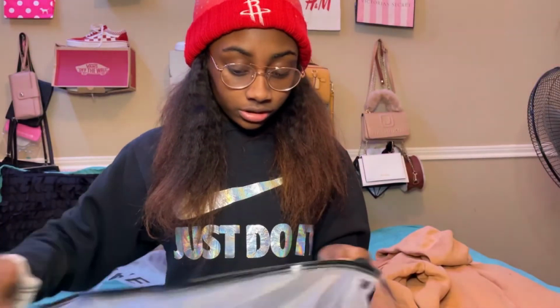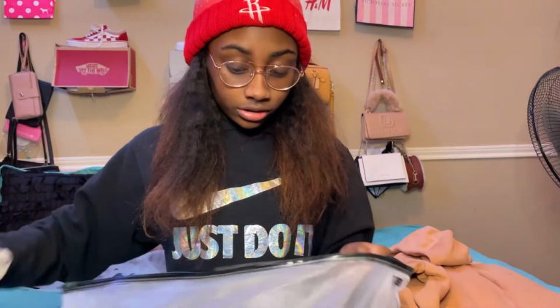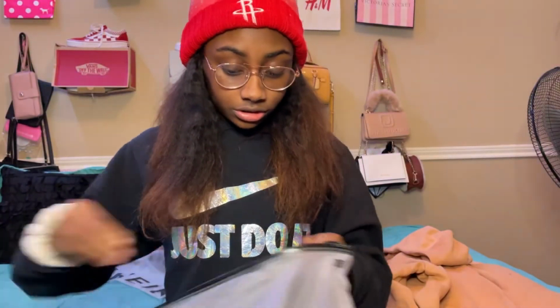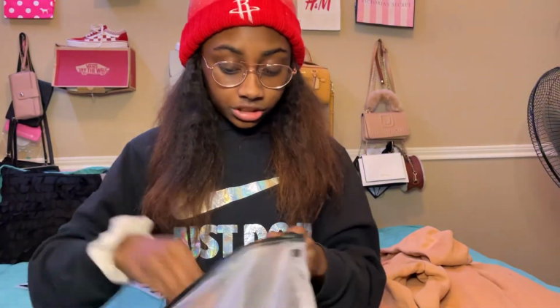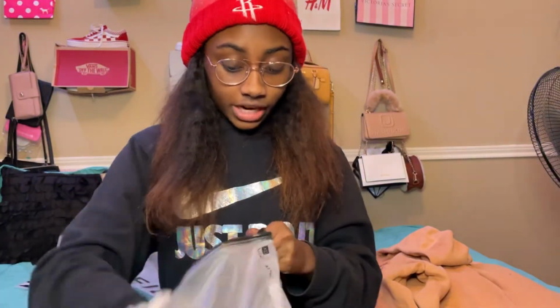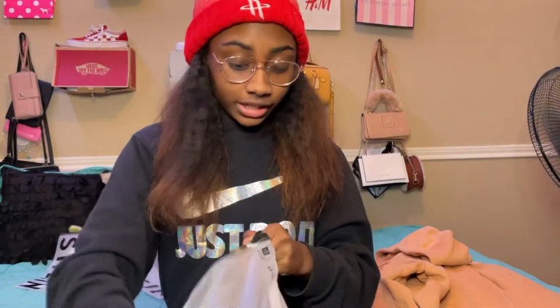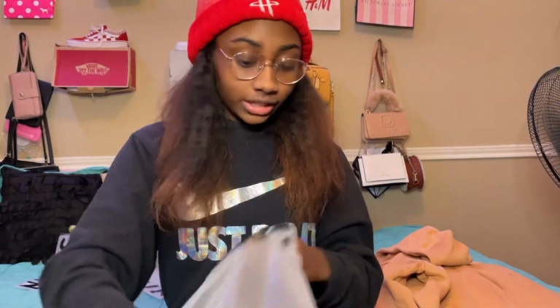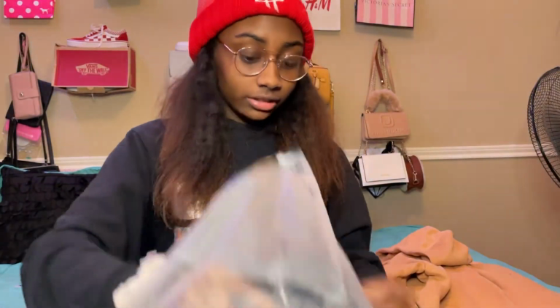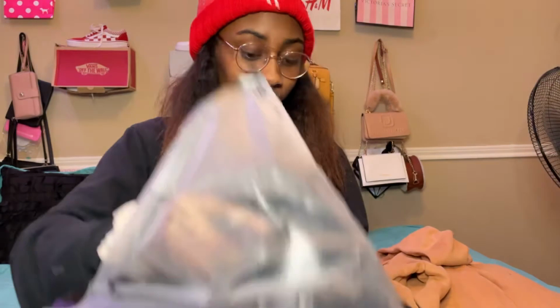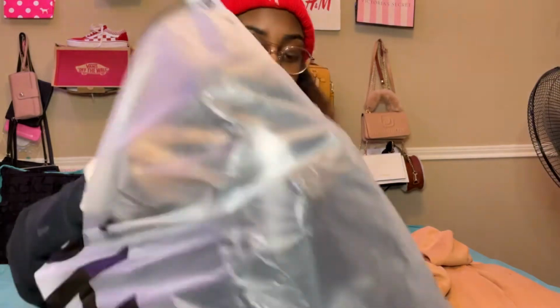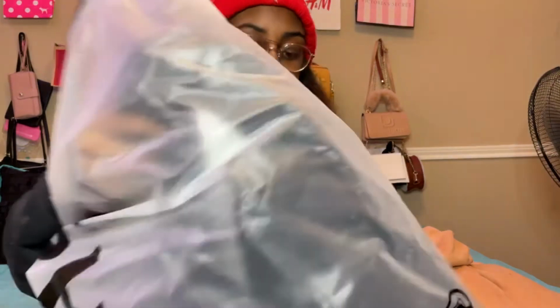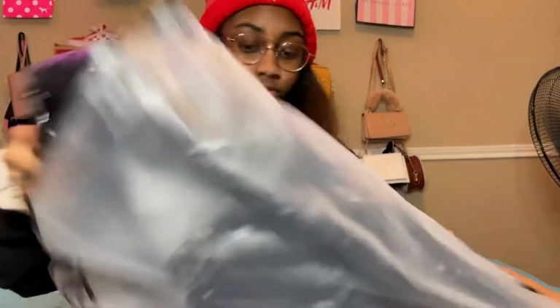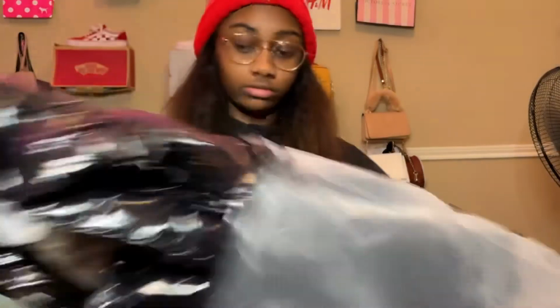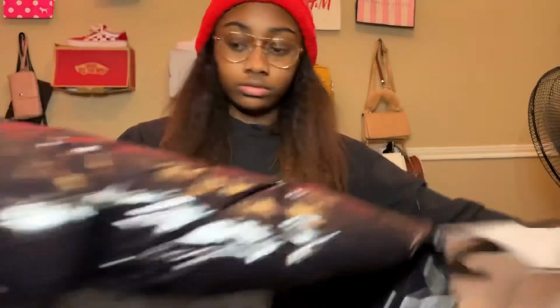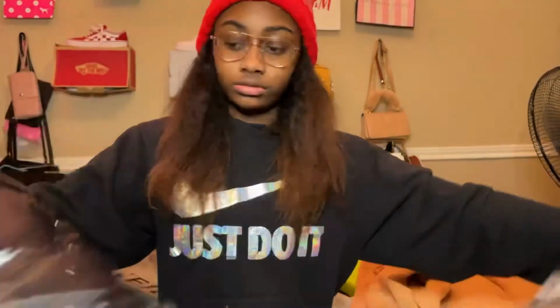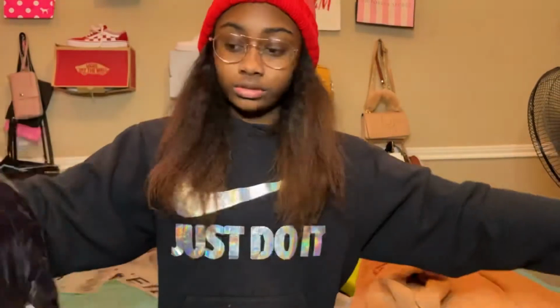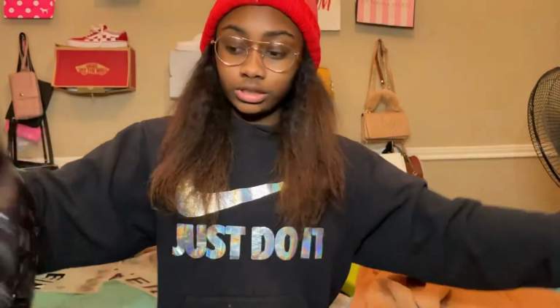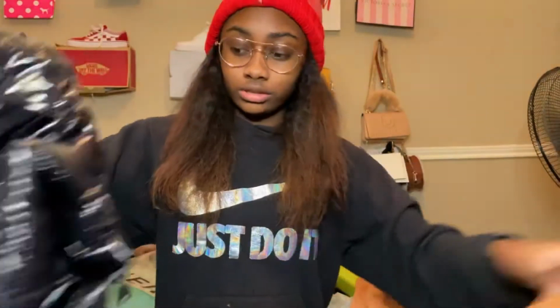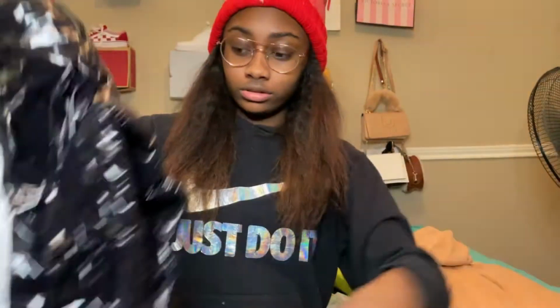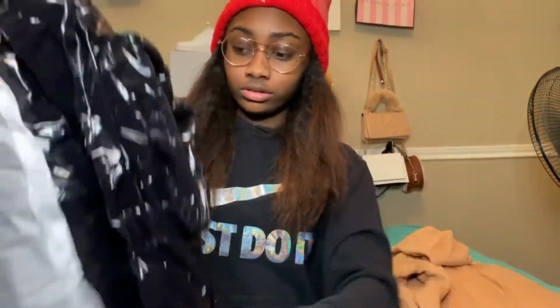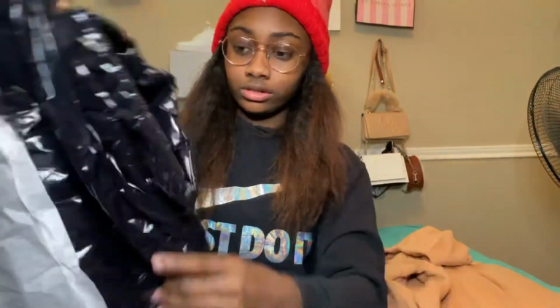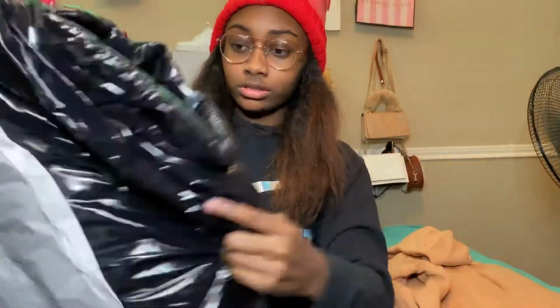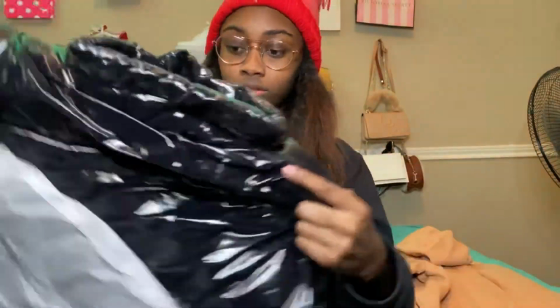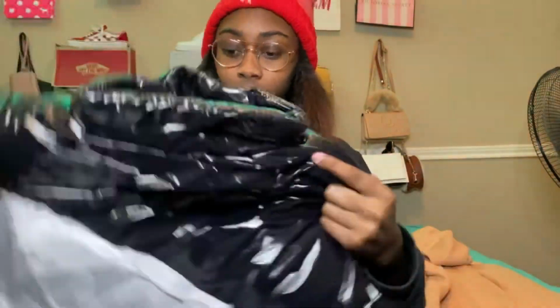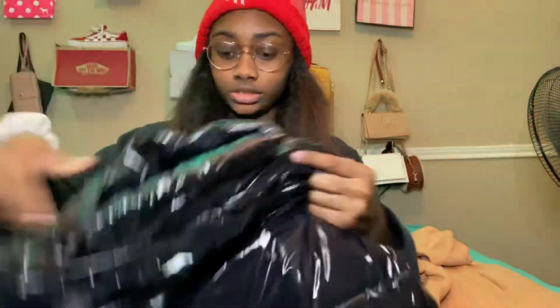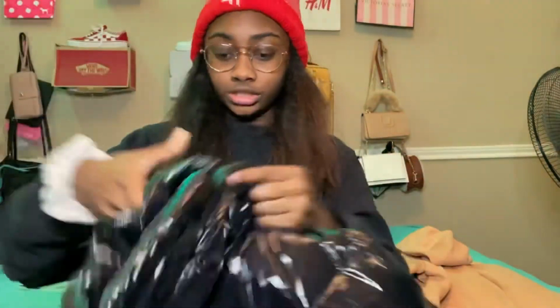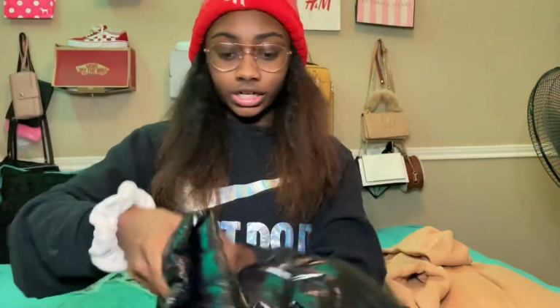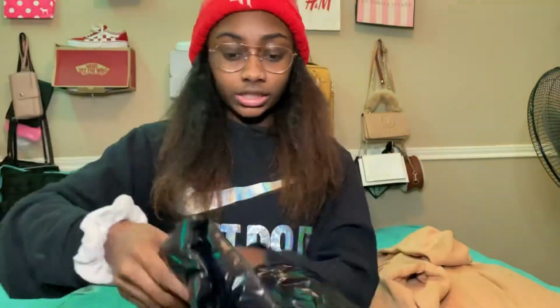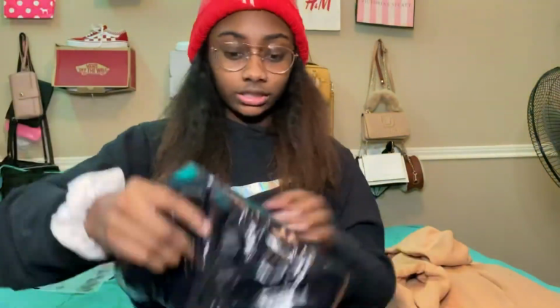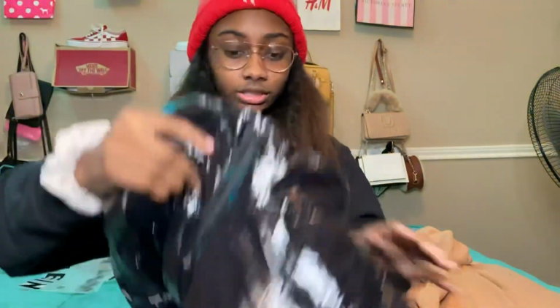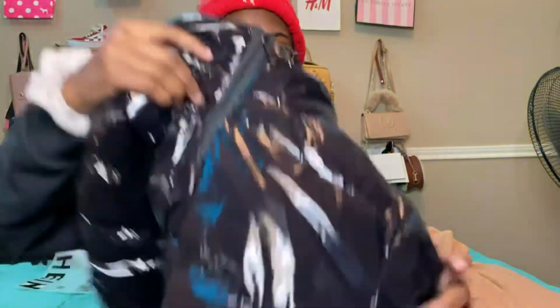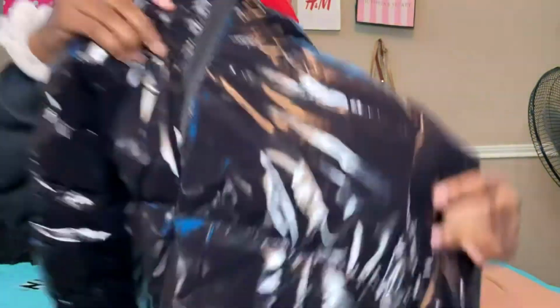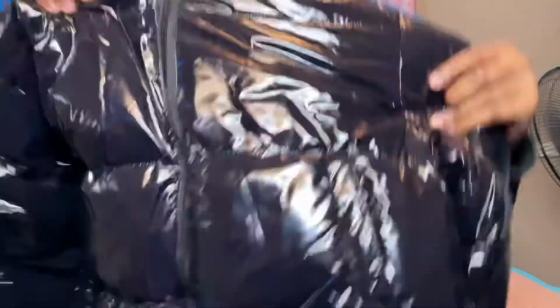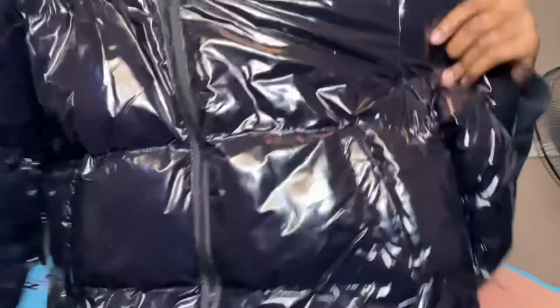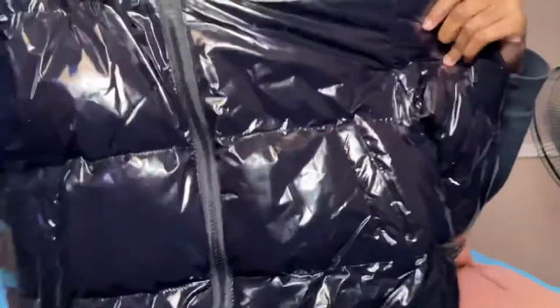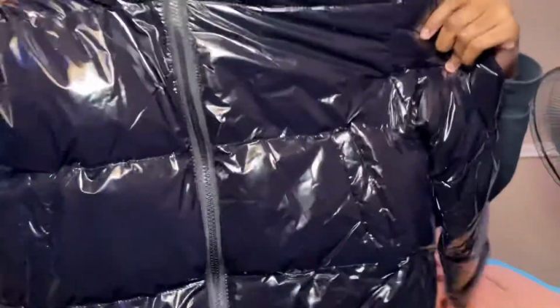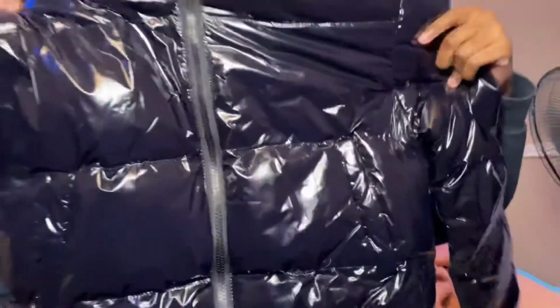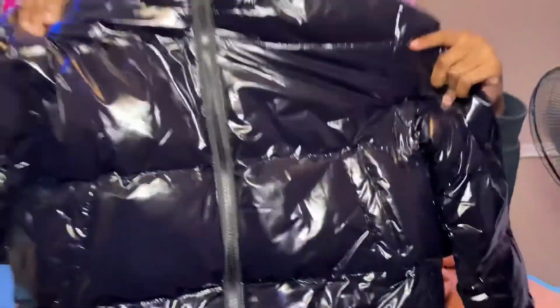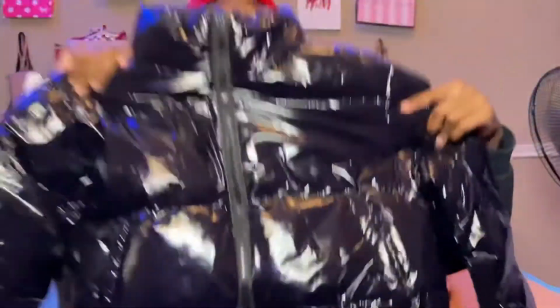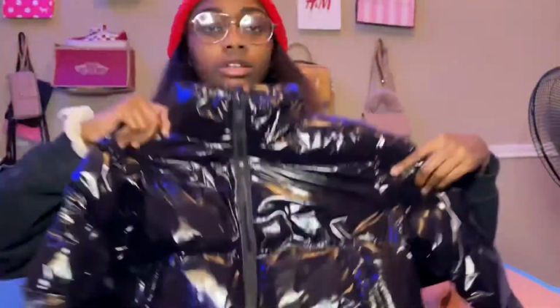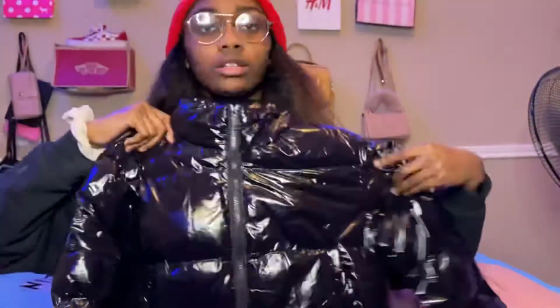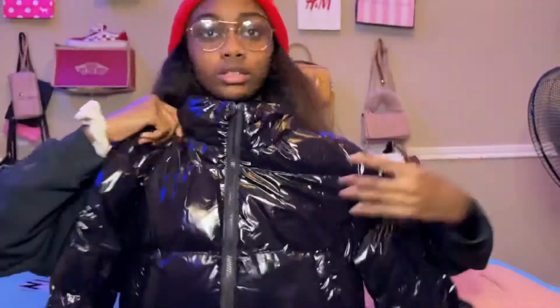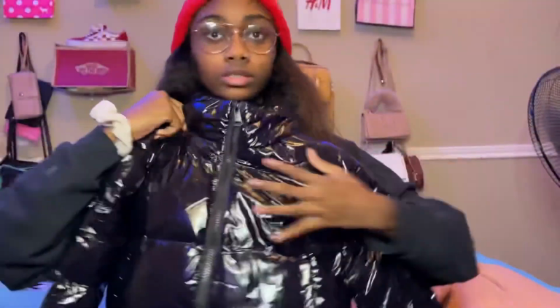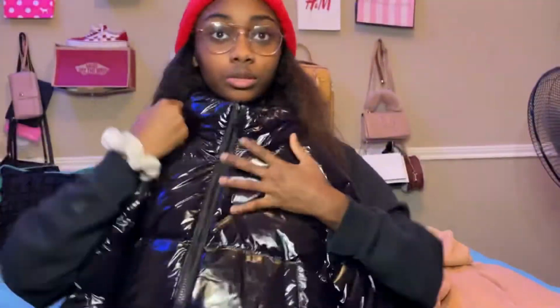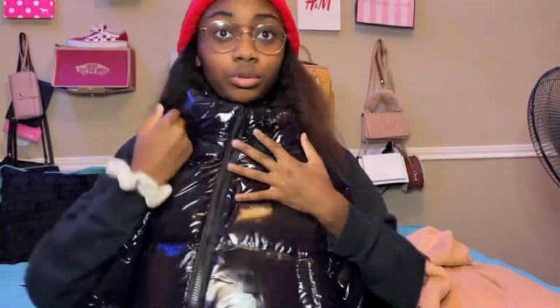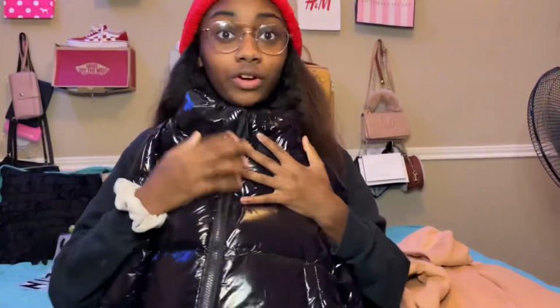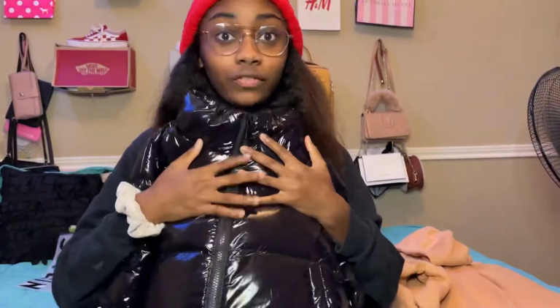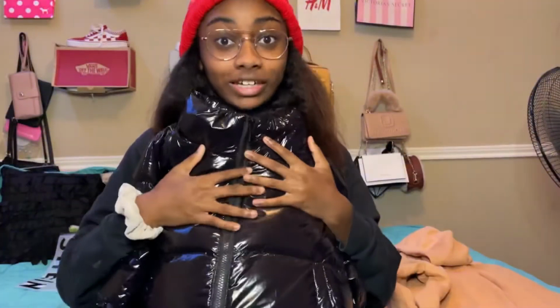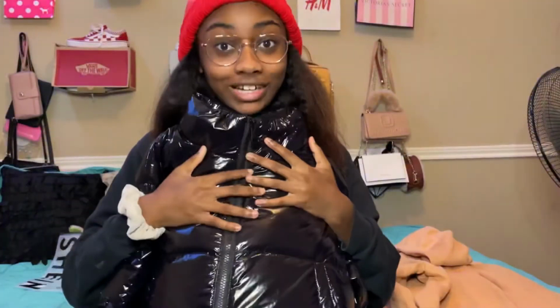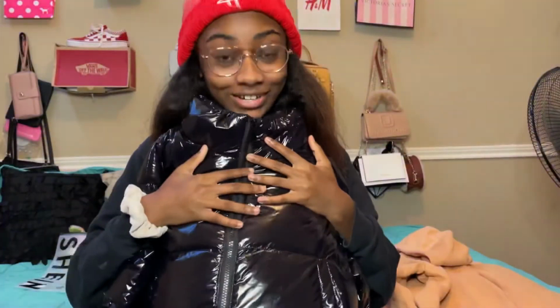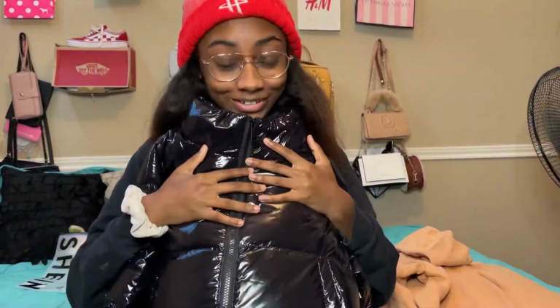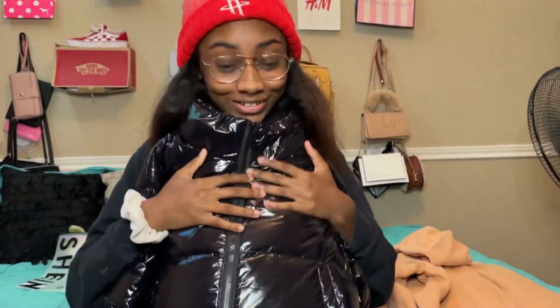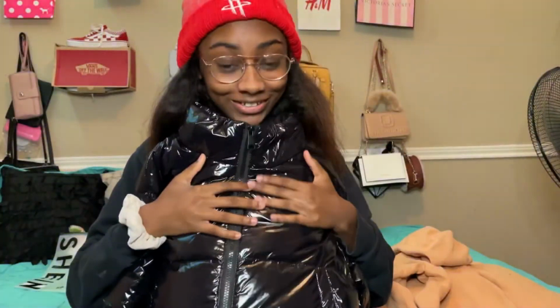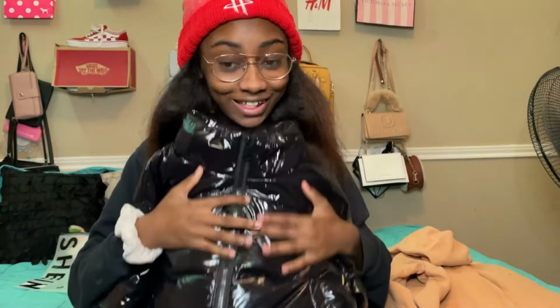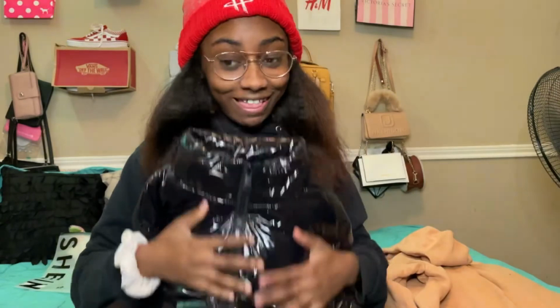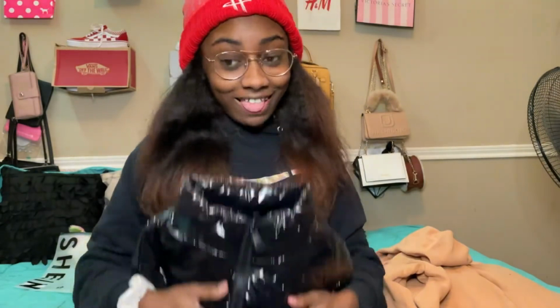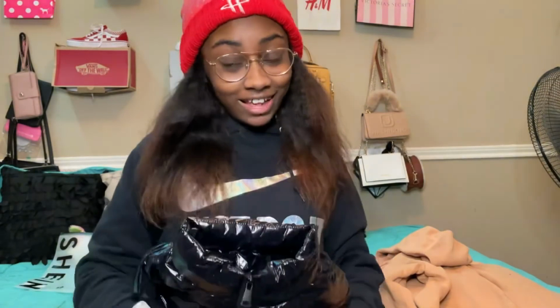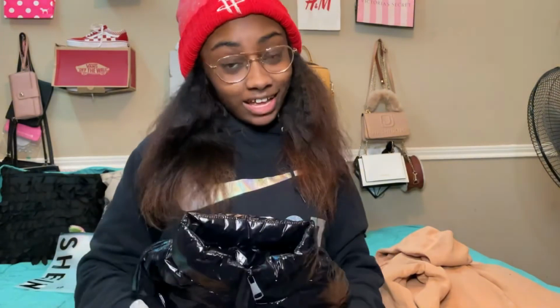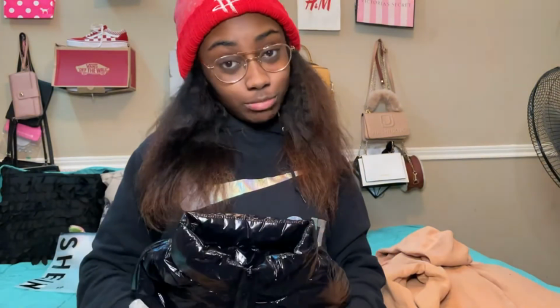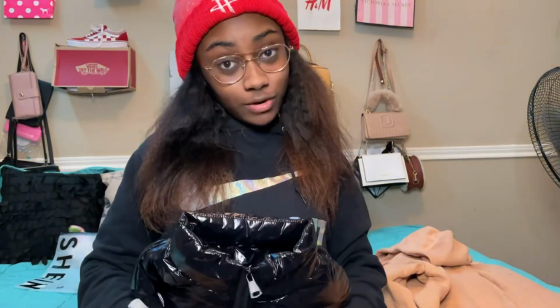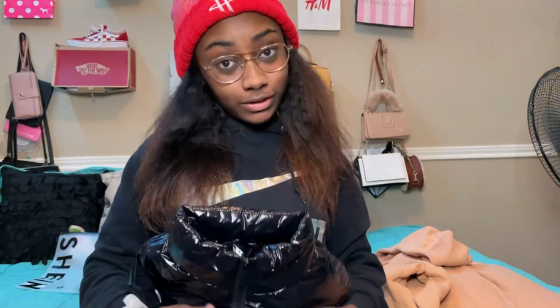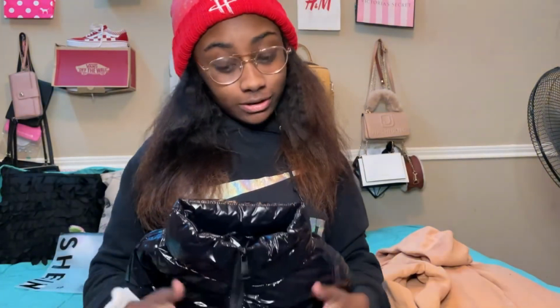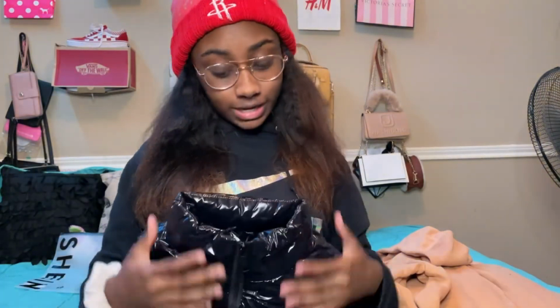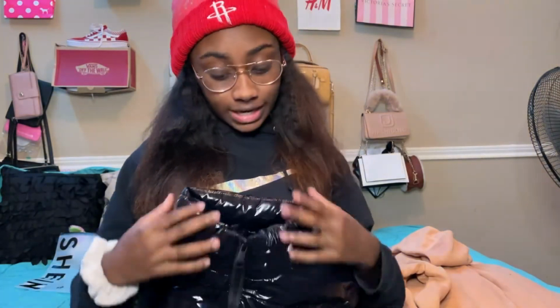The last thing I got was this jacket — a shiny puffer coat.